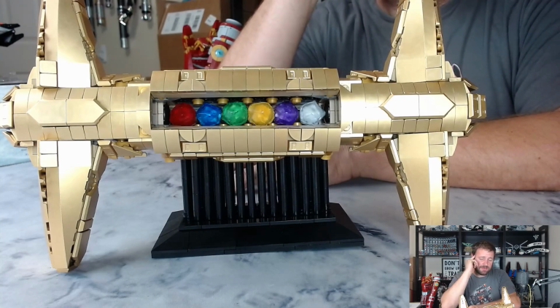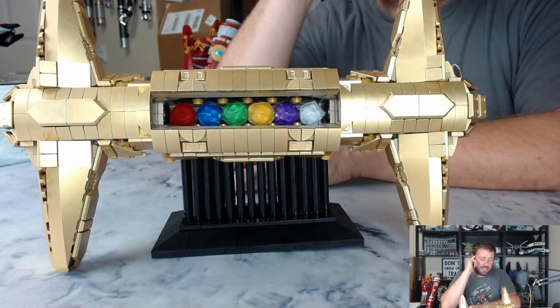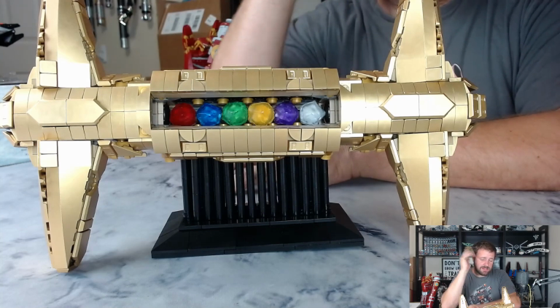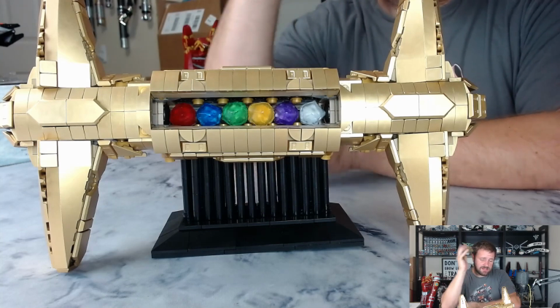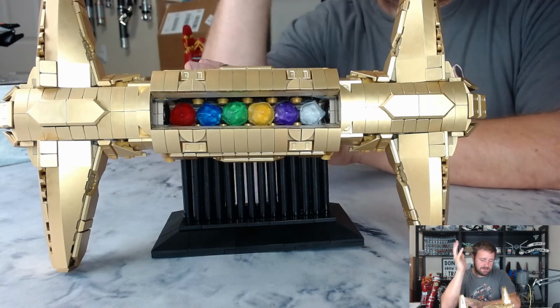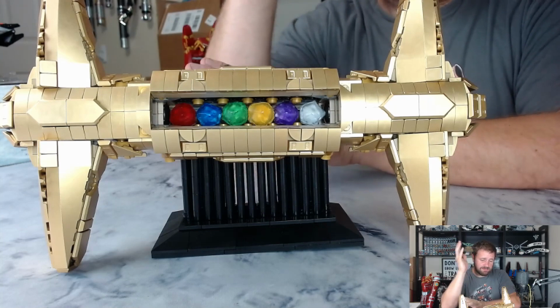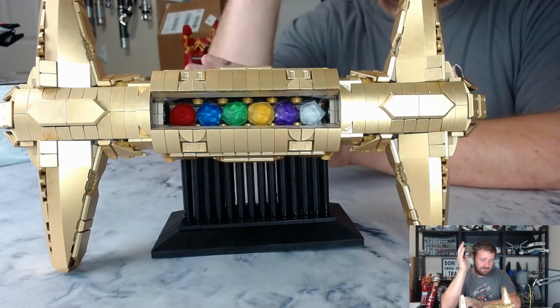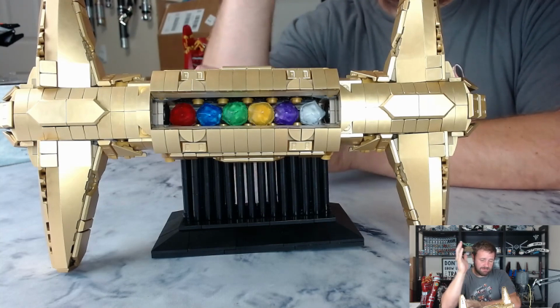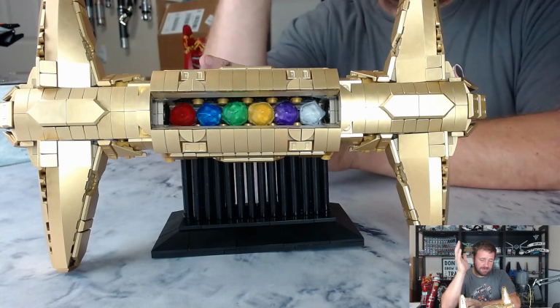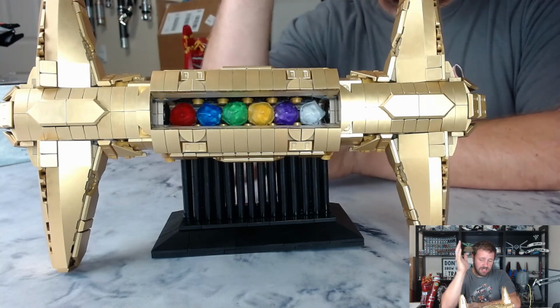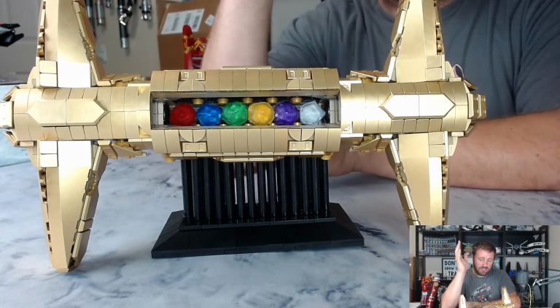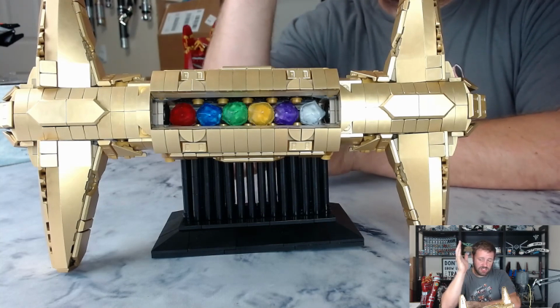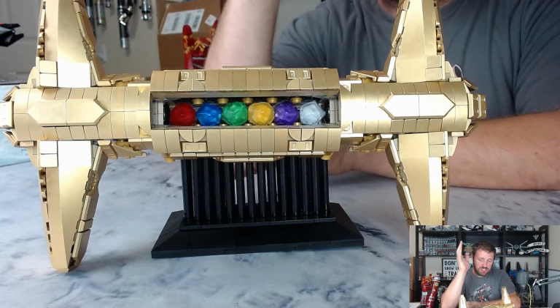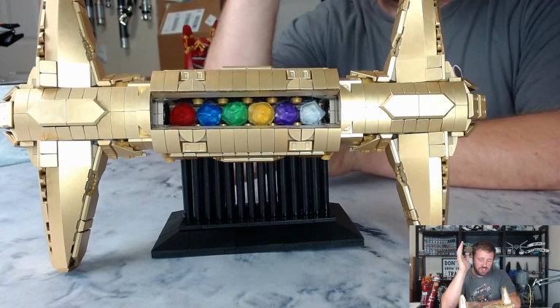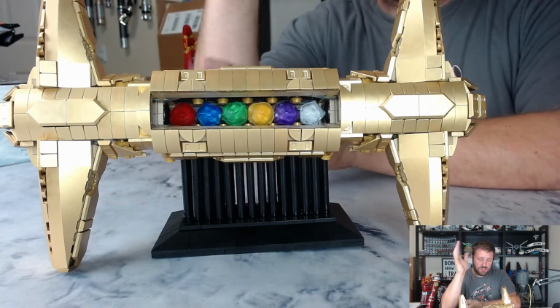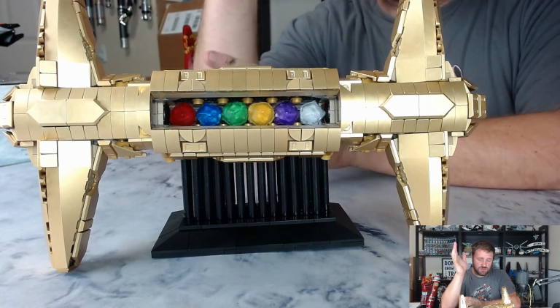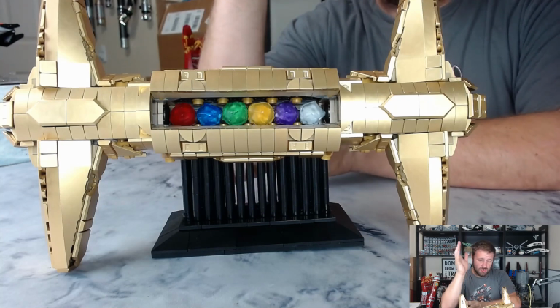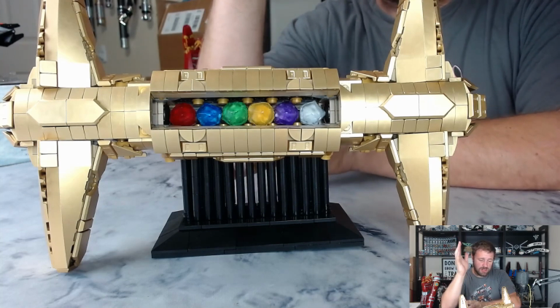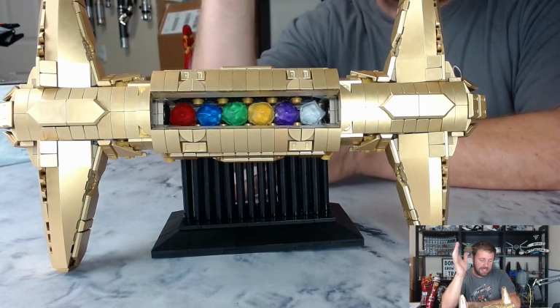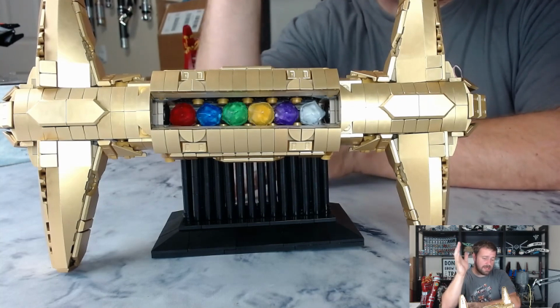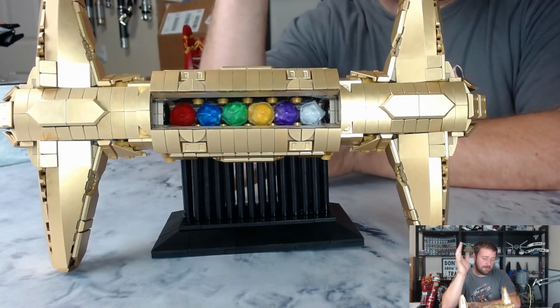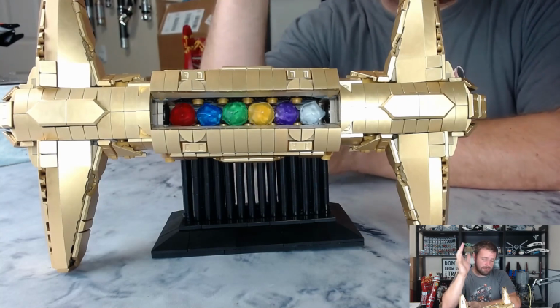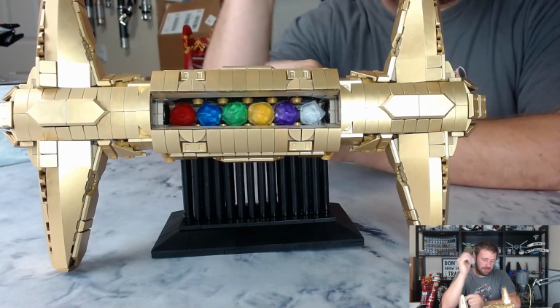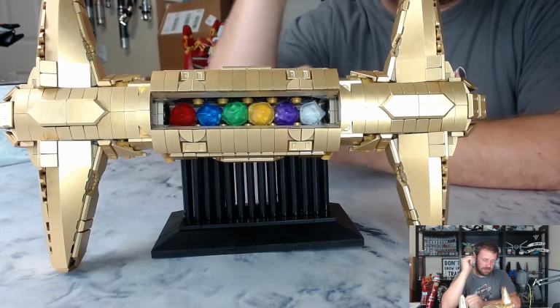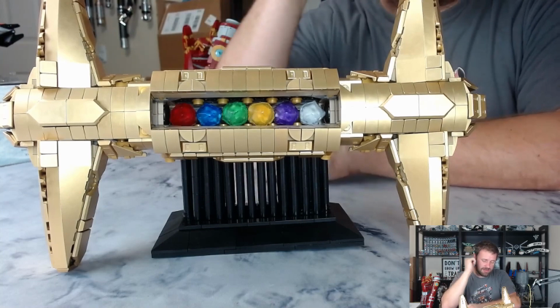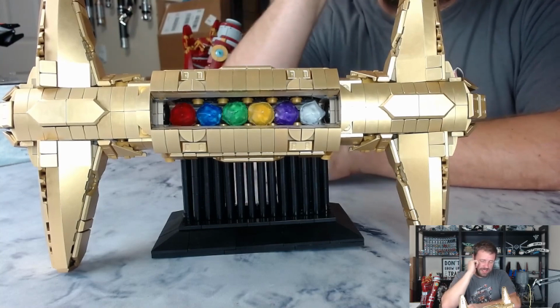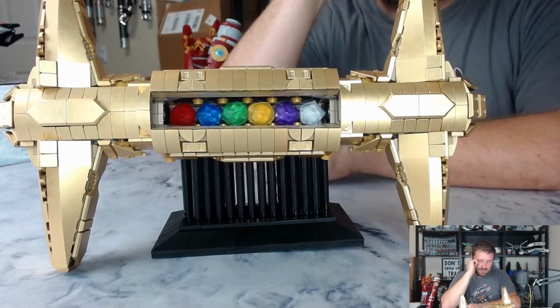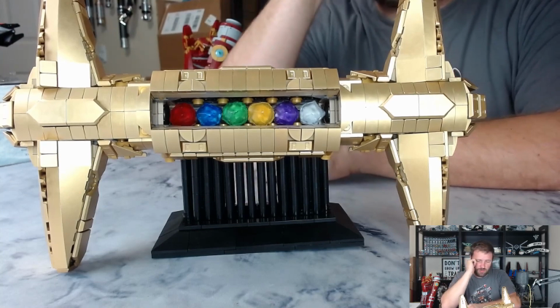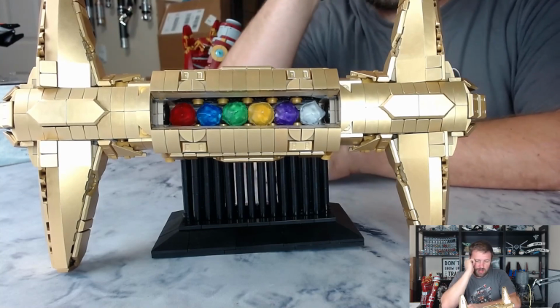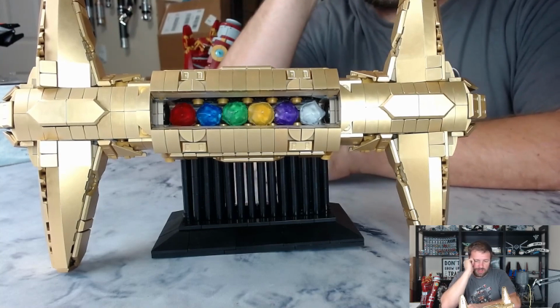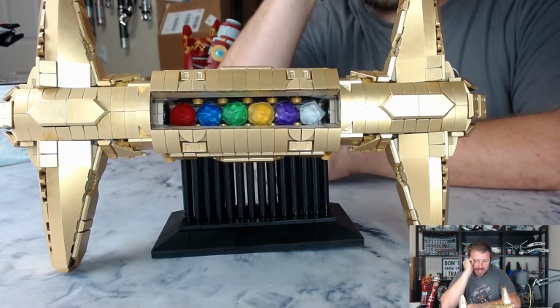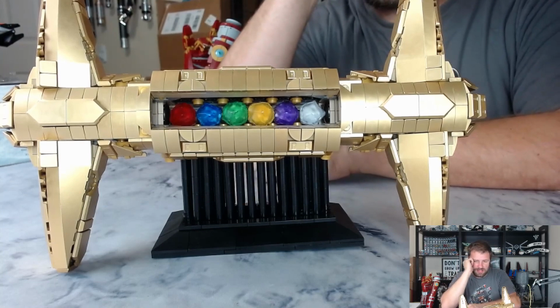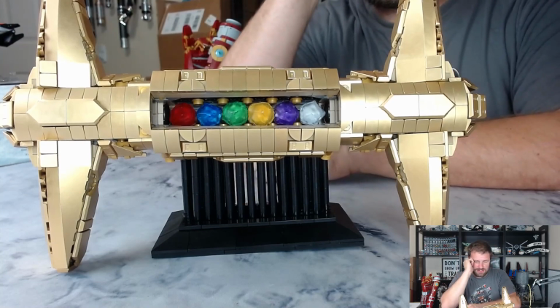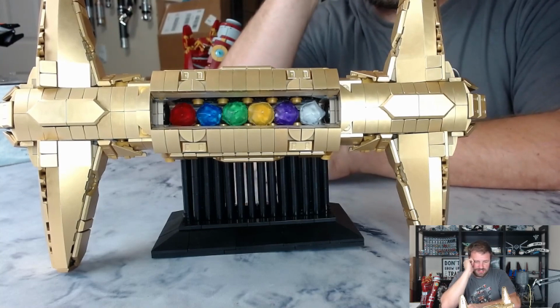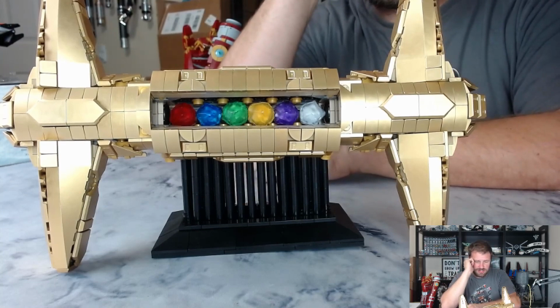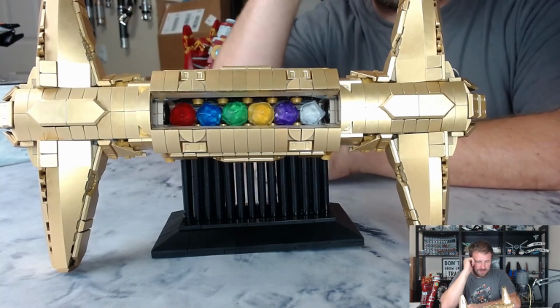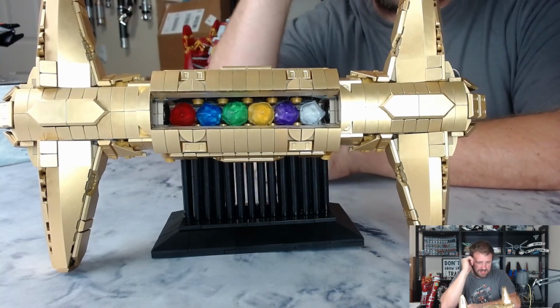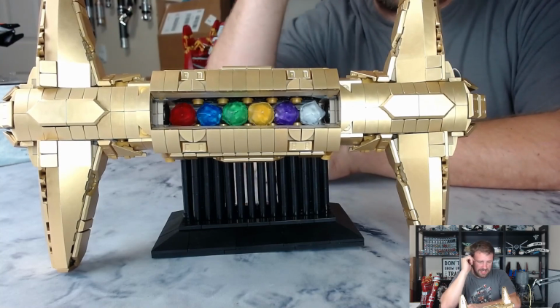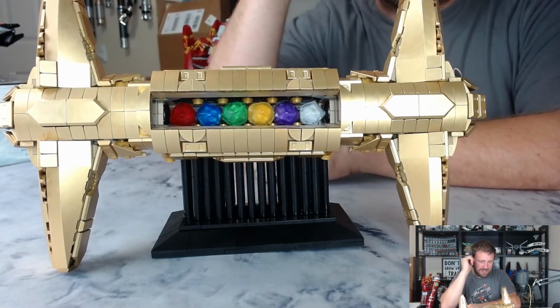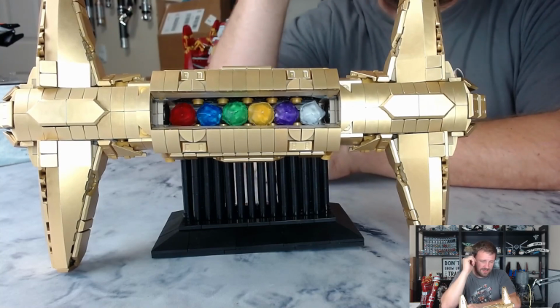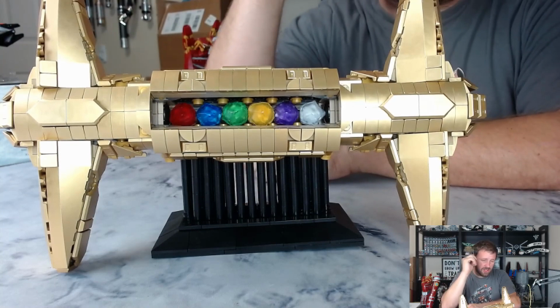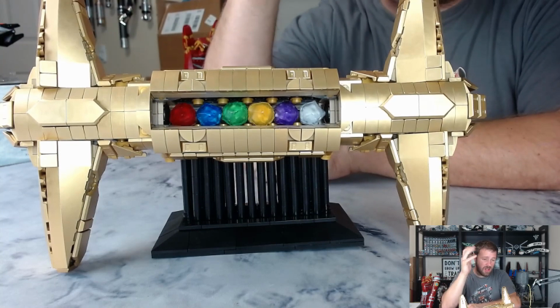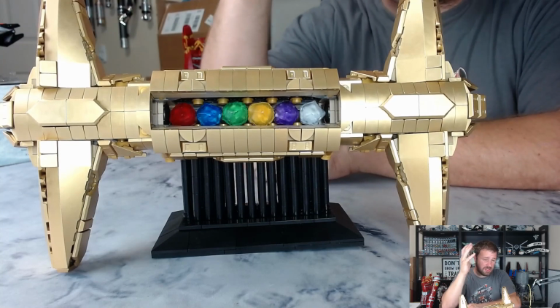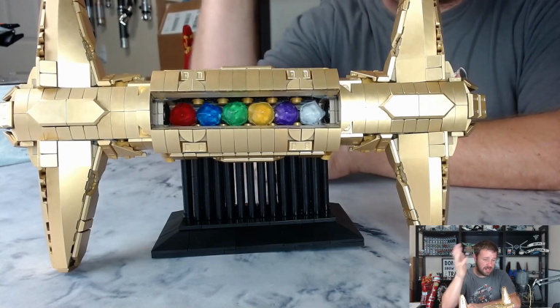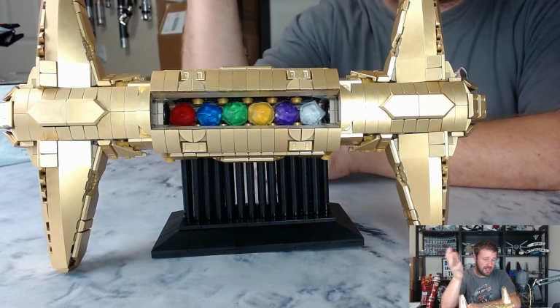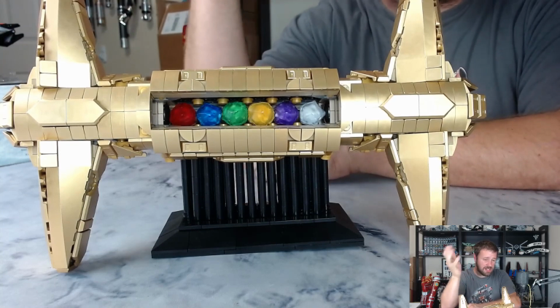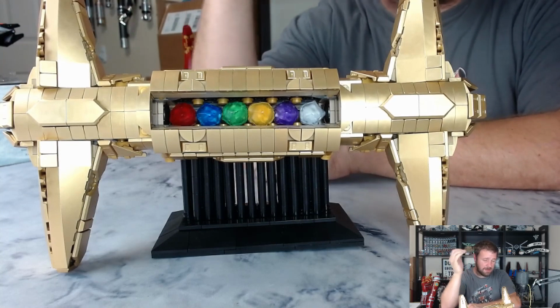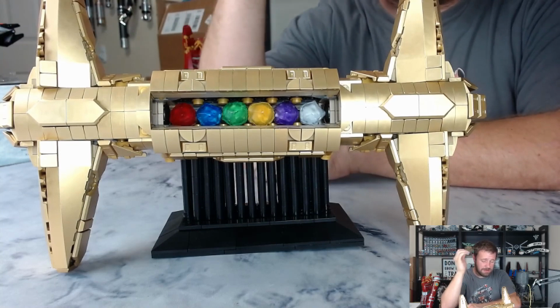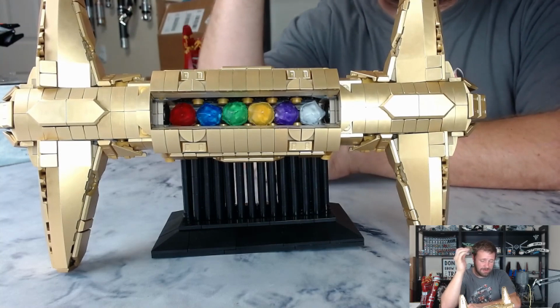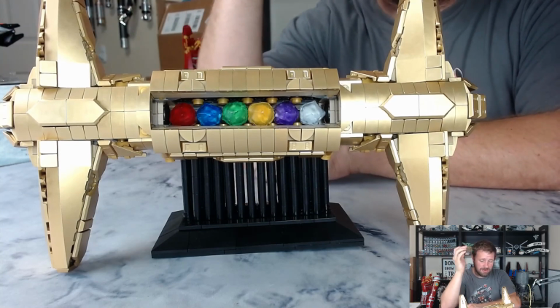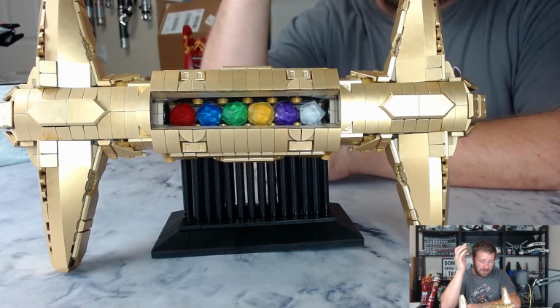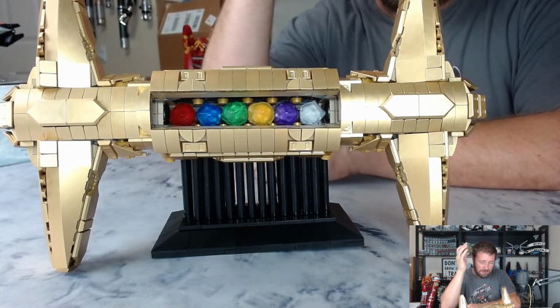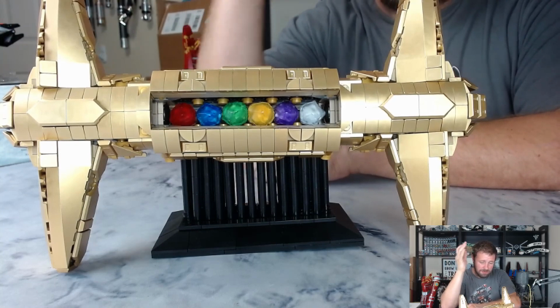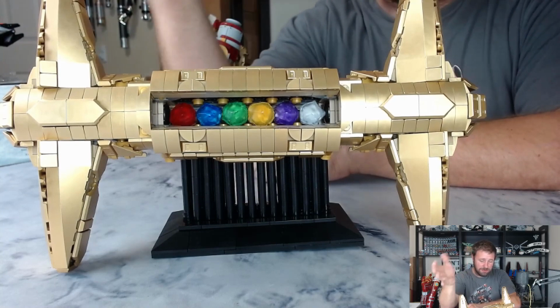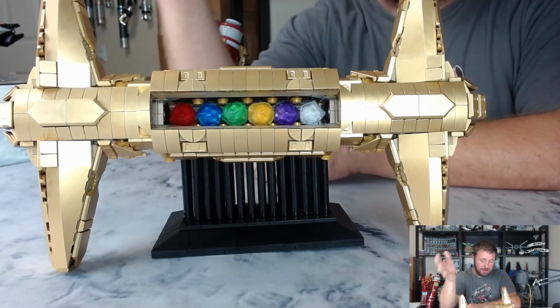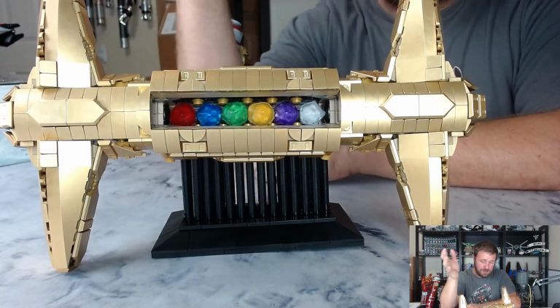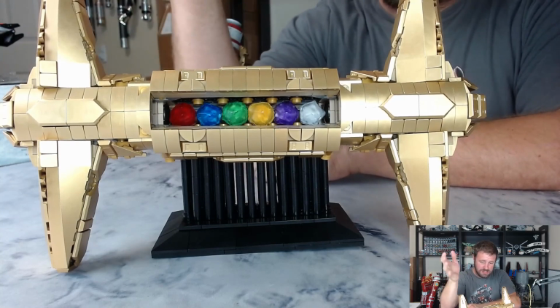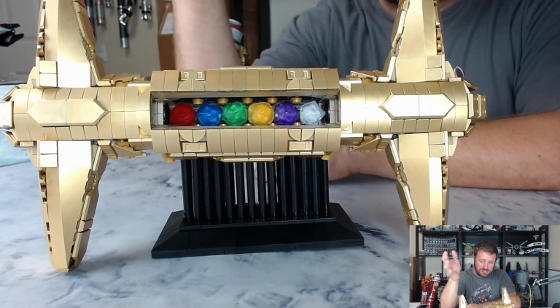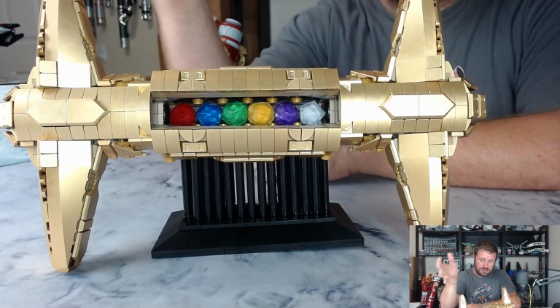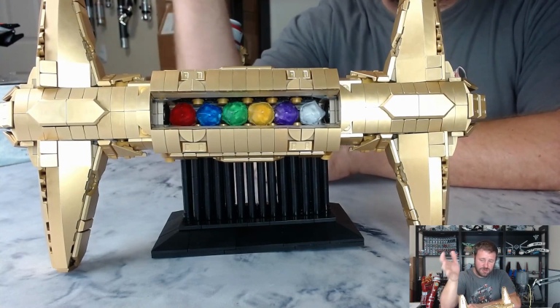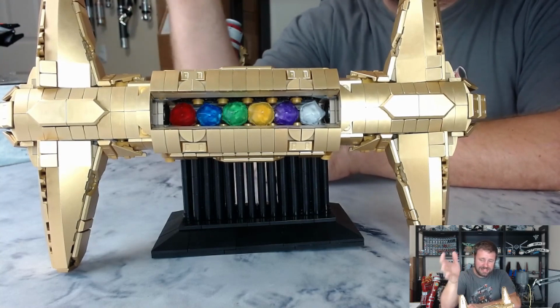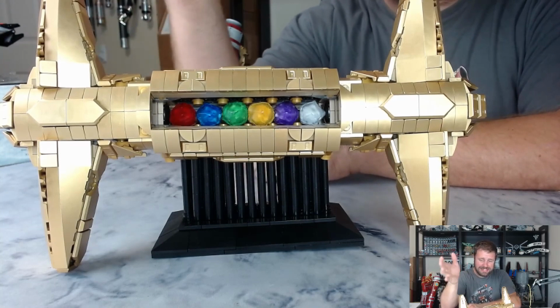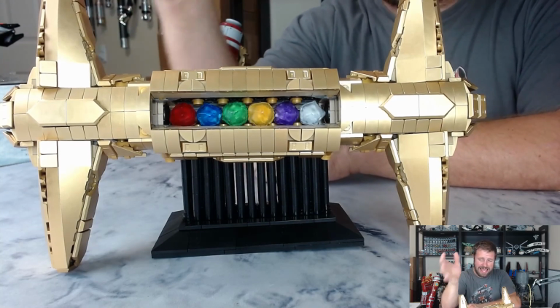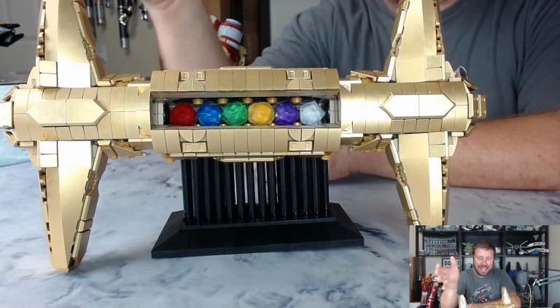Very similar to what Thanos did the second time he used the gauntlet — it nearly destroyed him as well, and the stones and gauntlet ended up being fused to his hand, which was pretty gnarly.